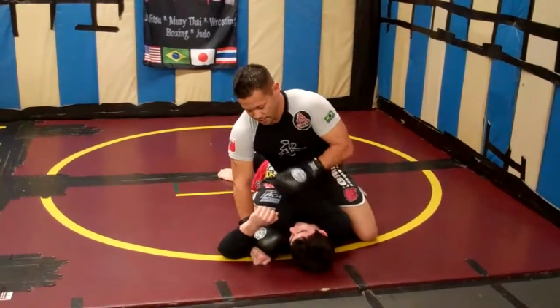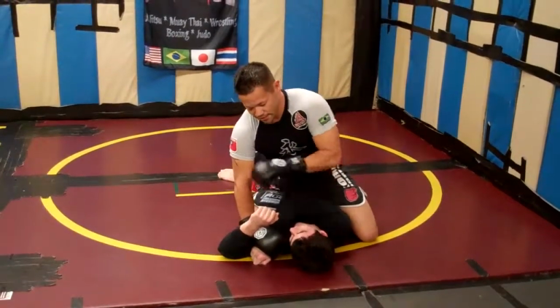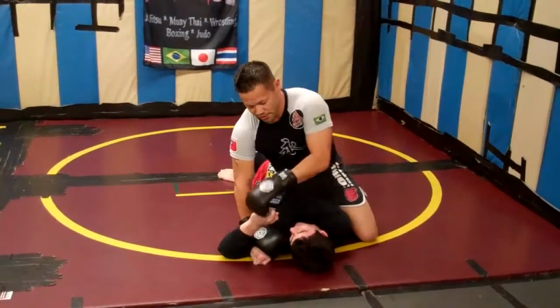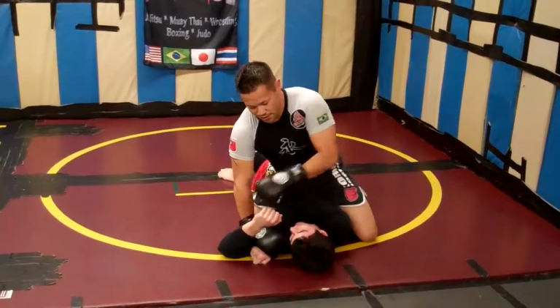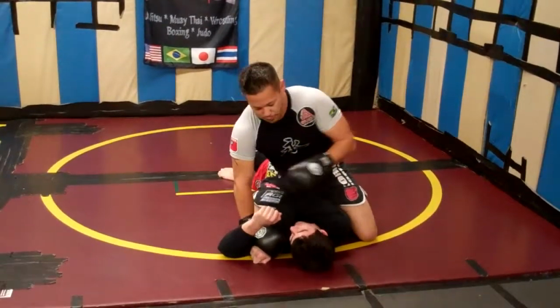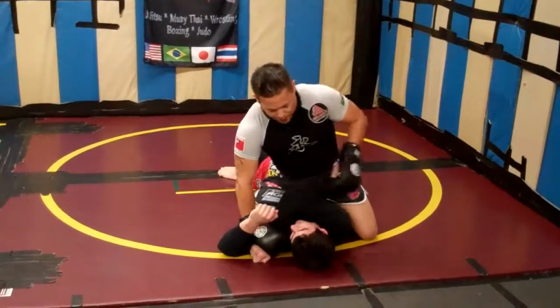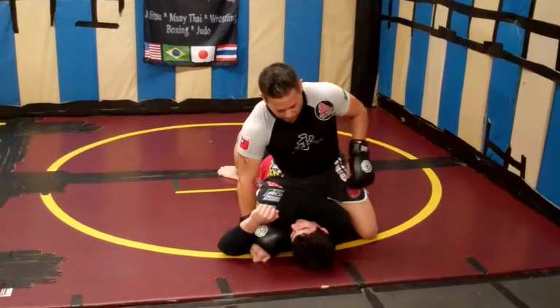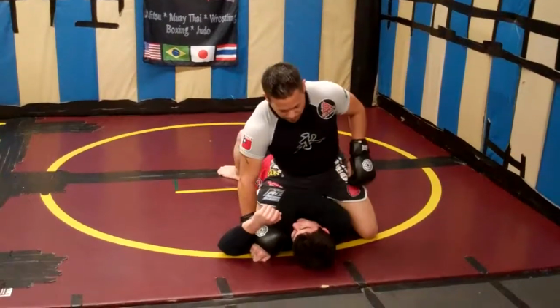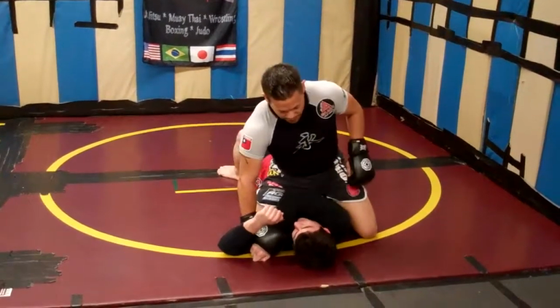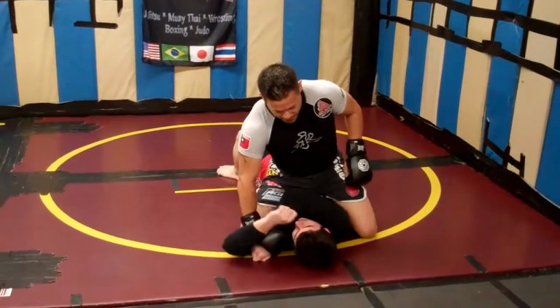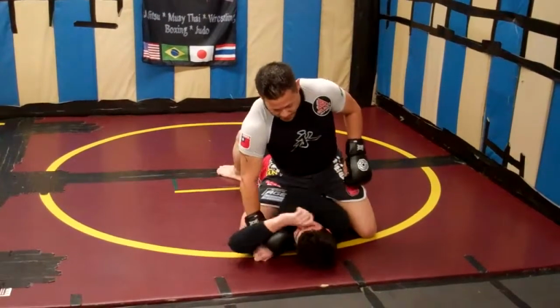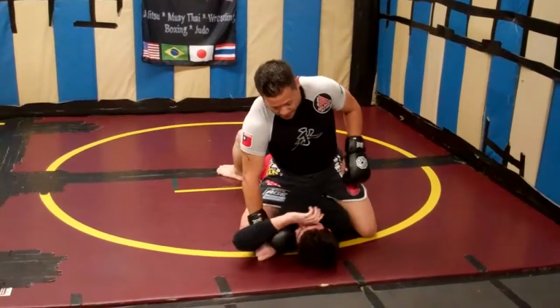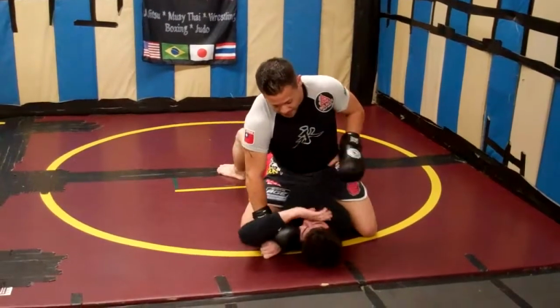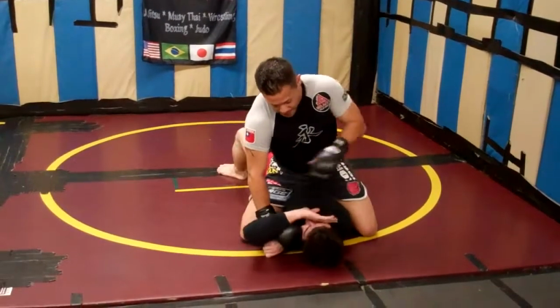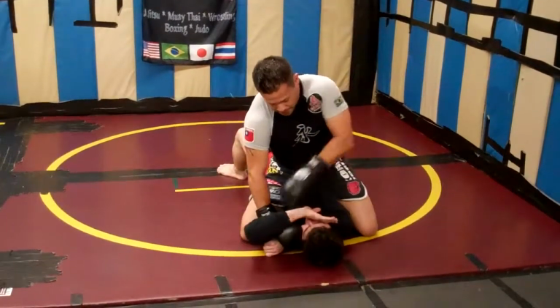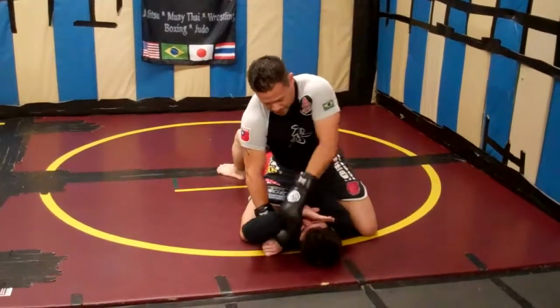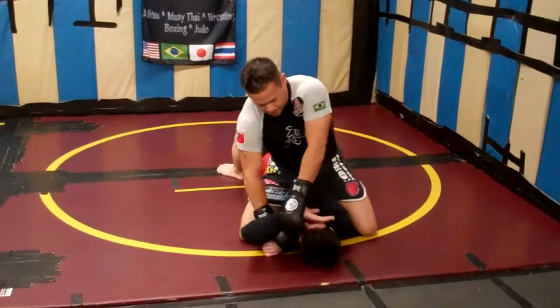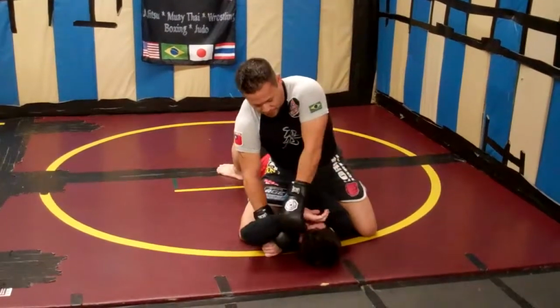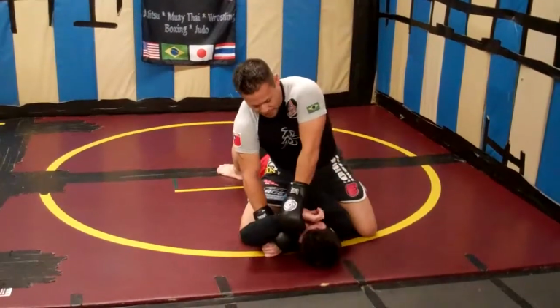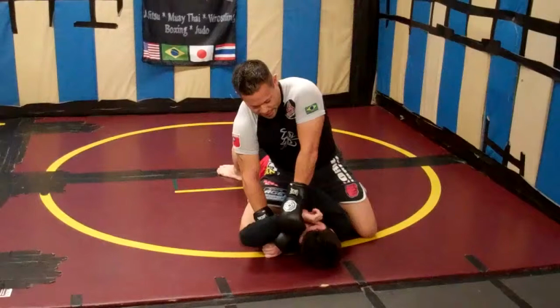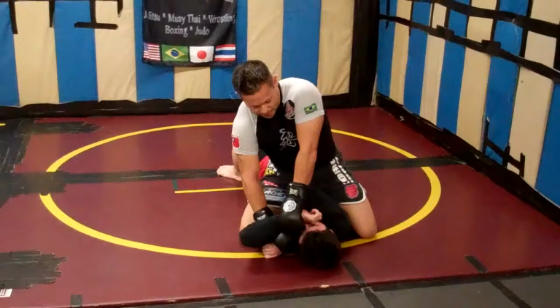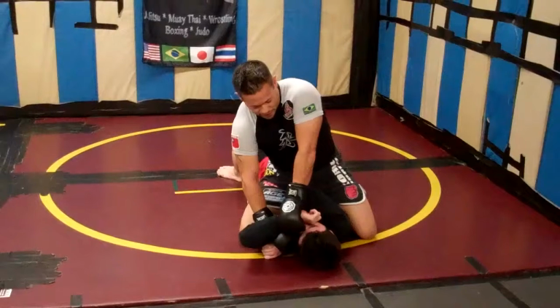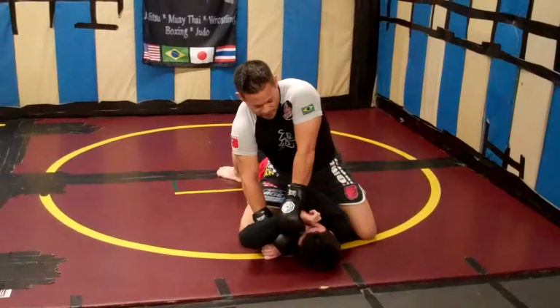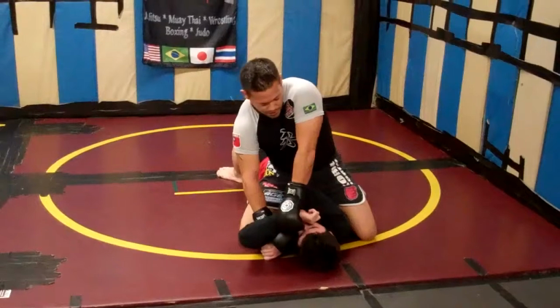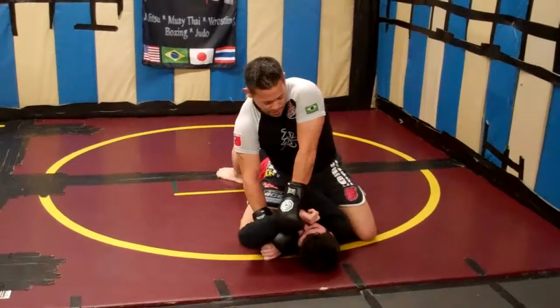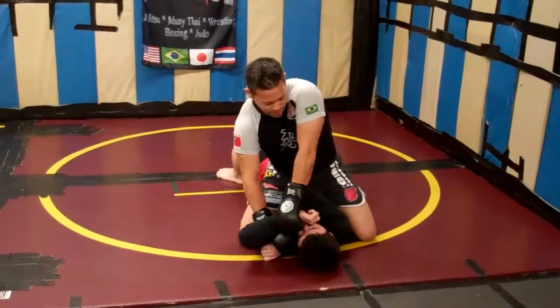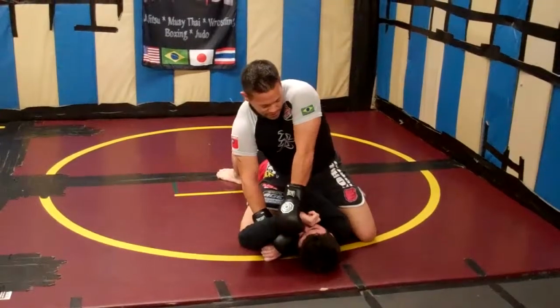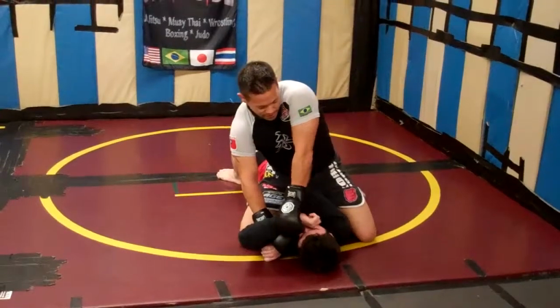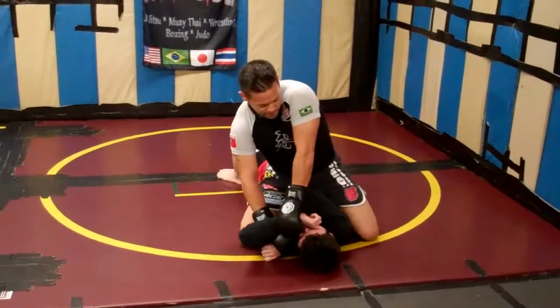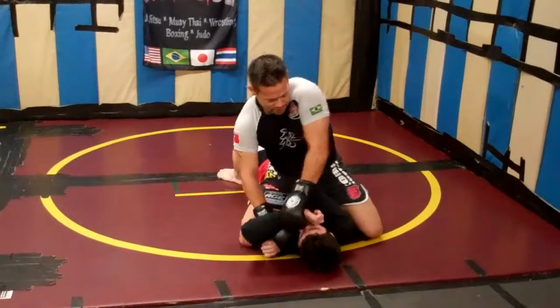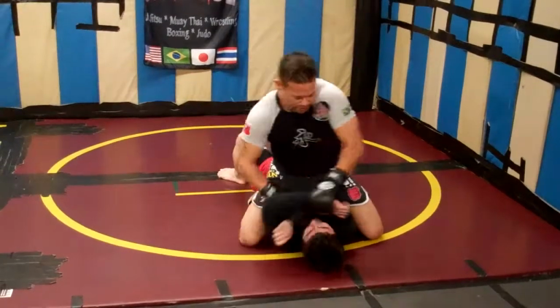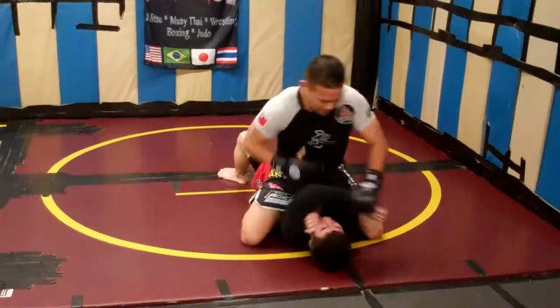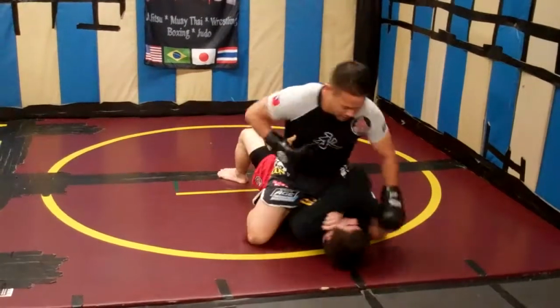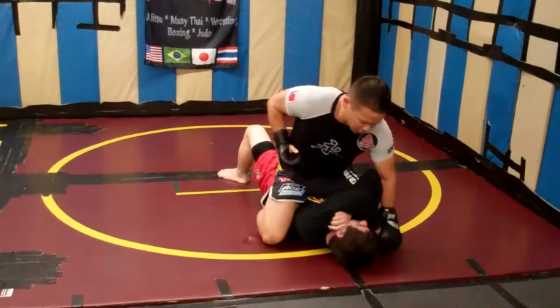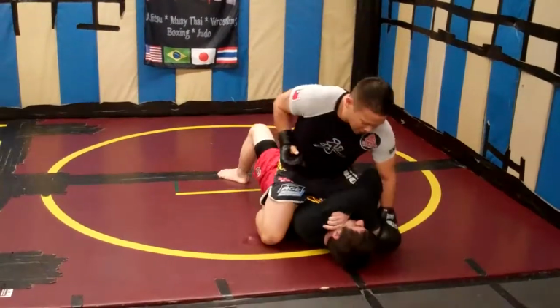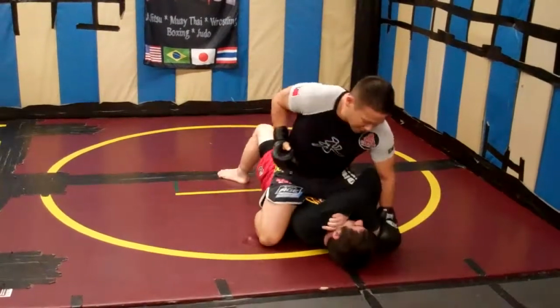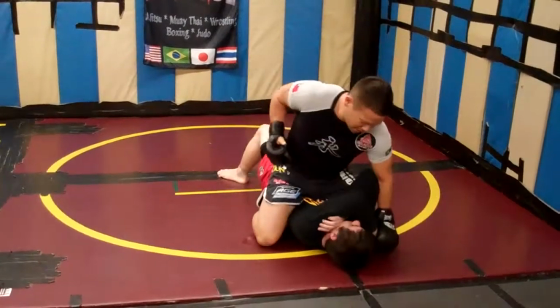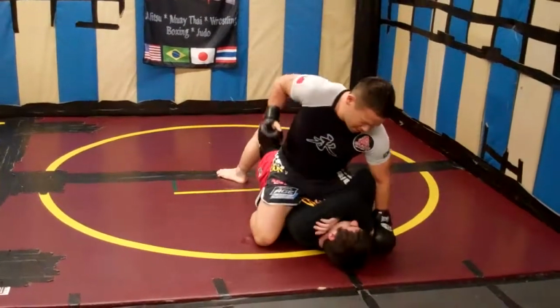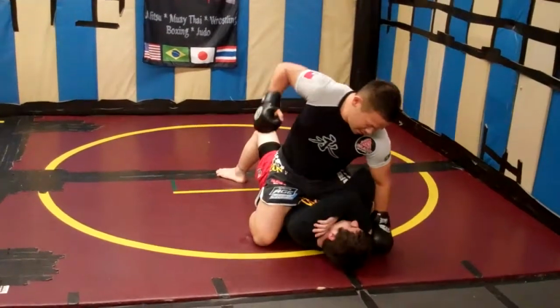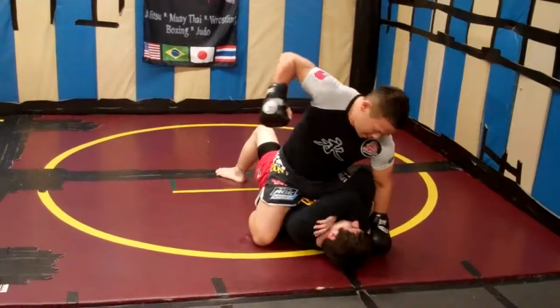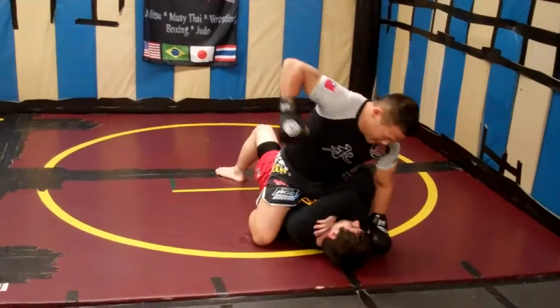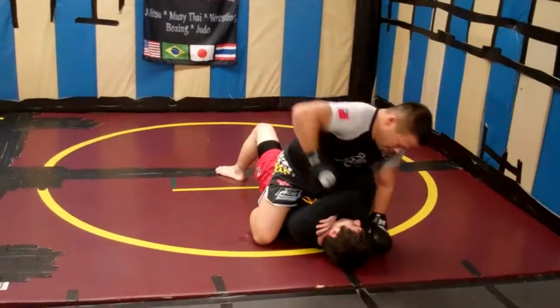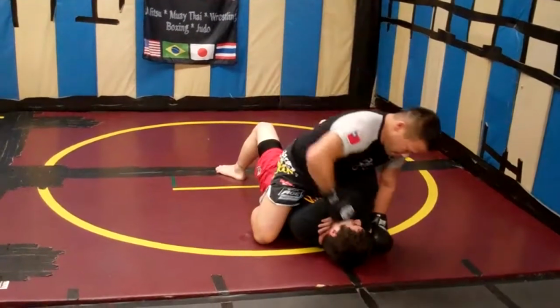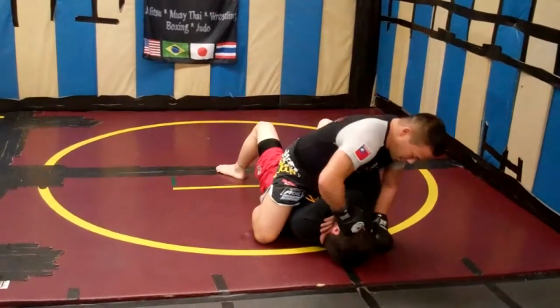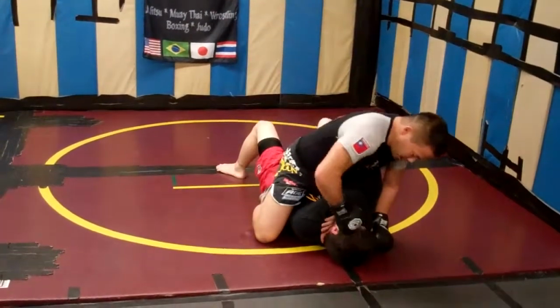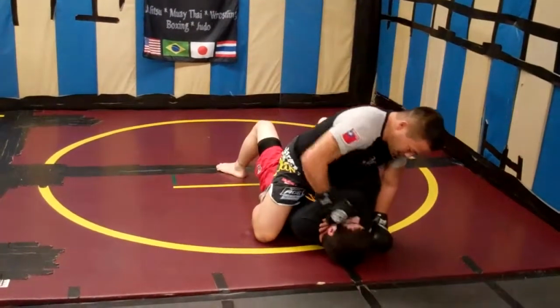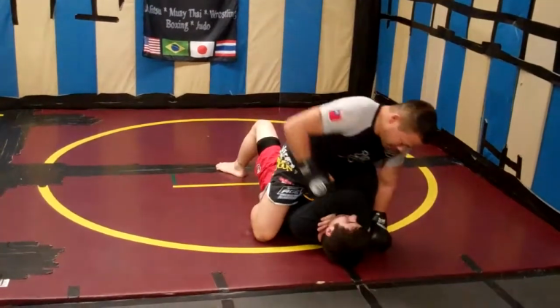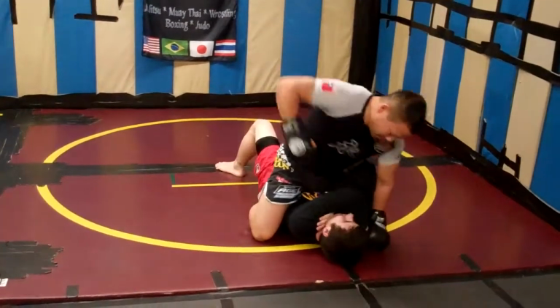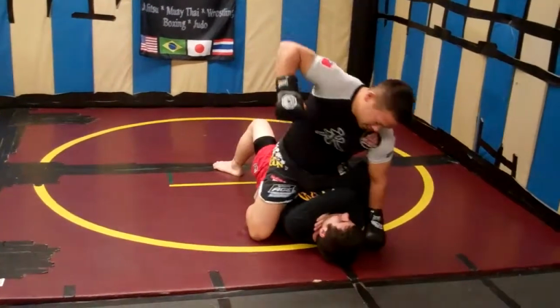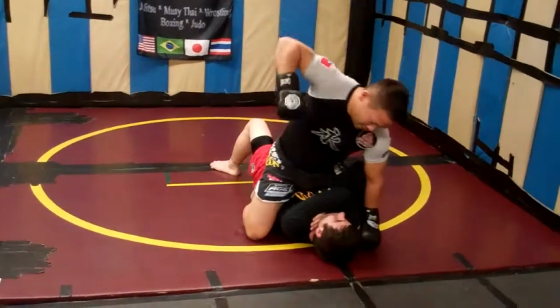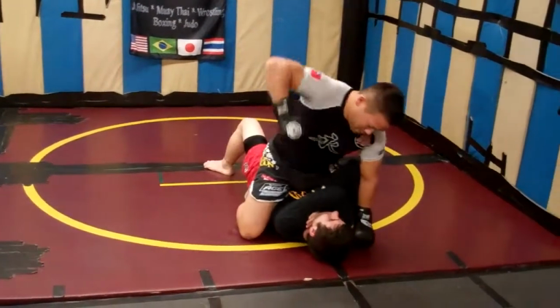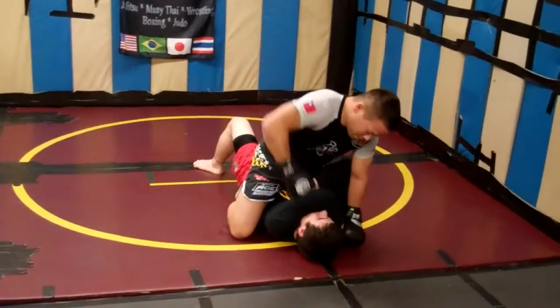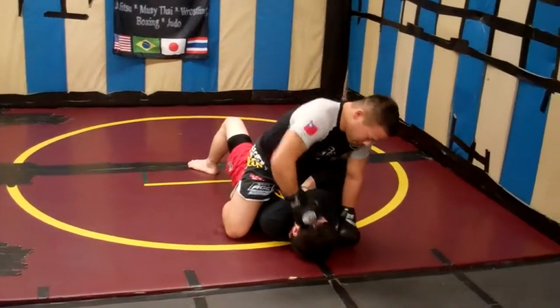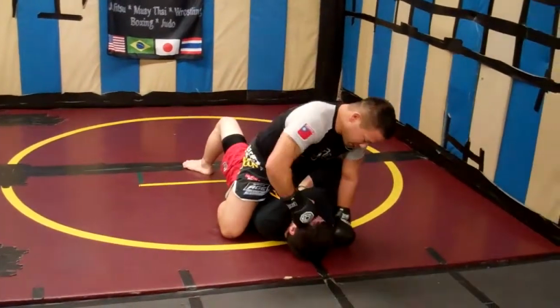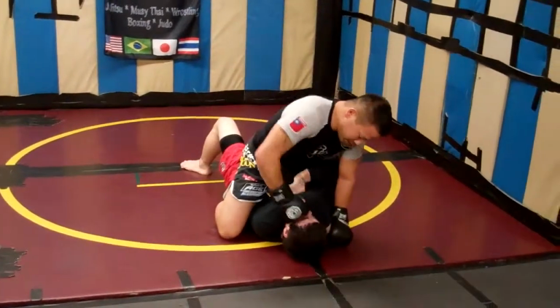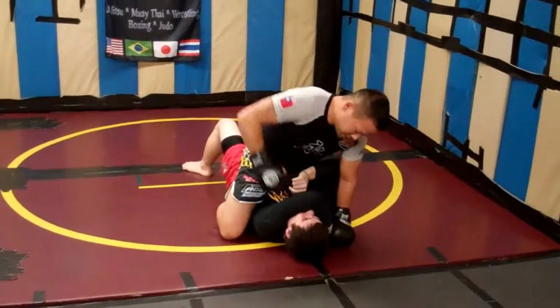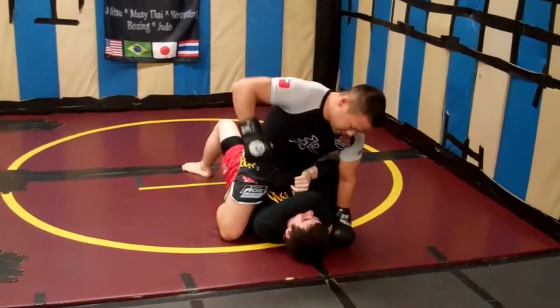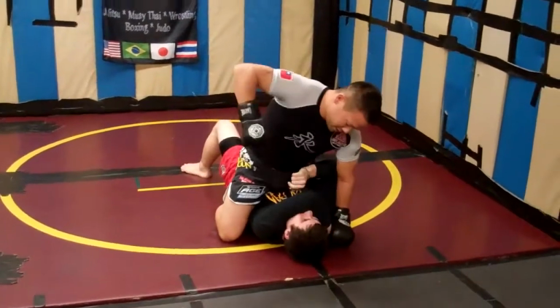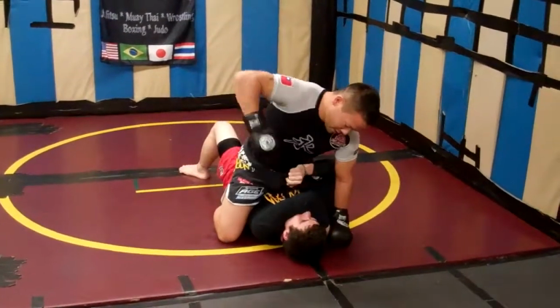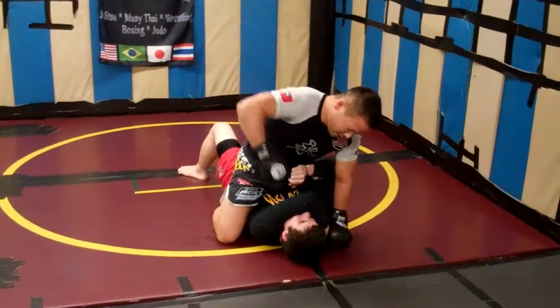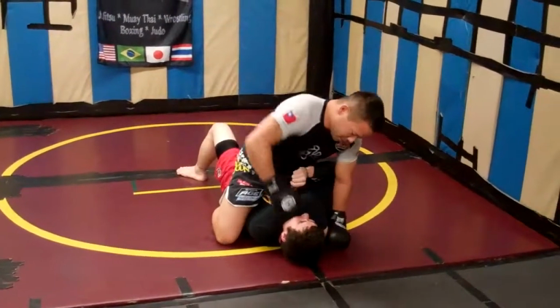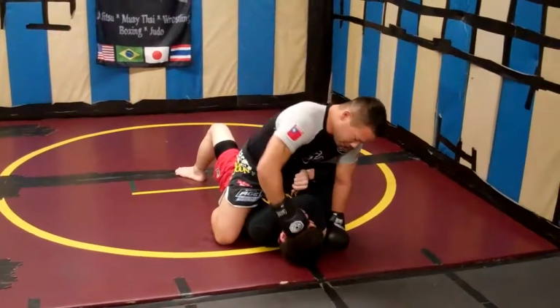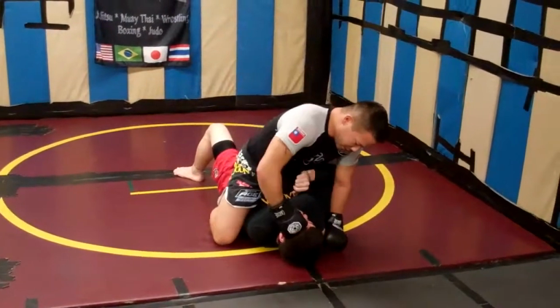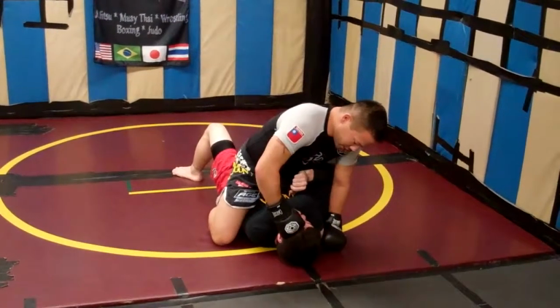He starts blocking with his other hand — I'm going to do the same thing: take, trap, punch, punch, punch.